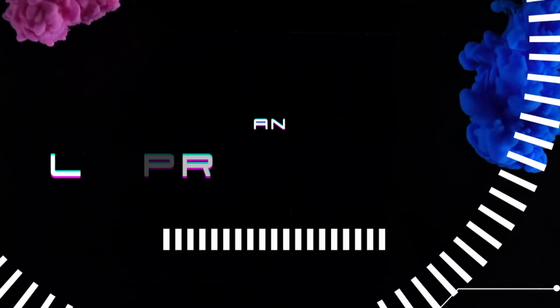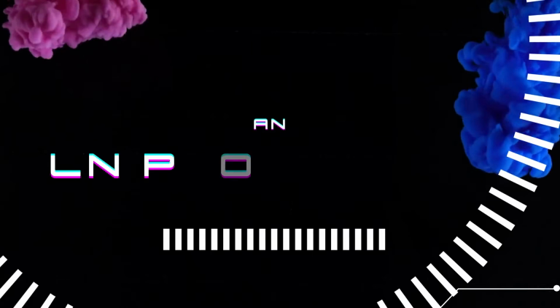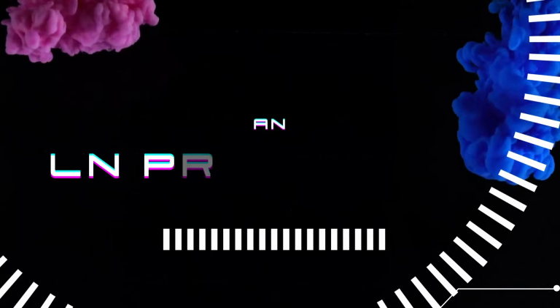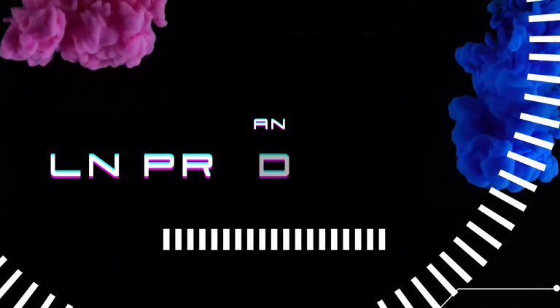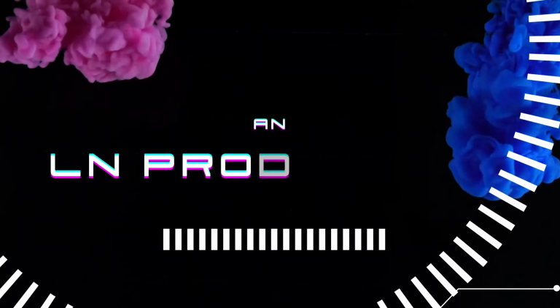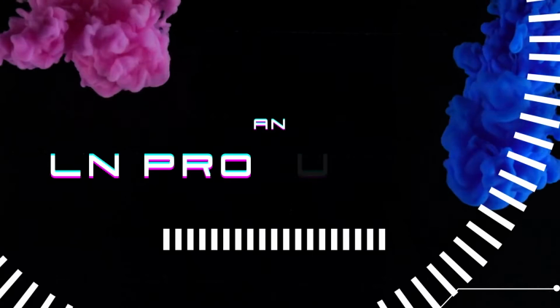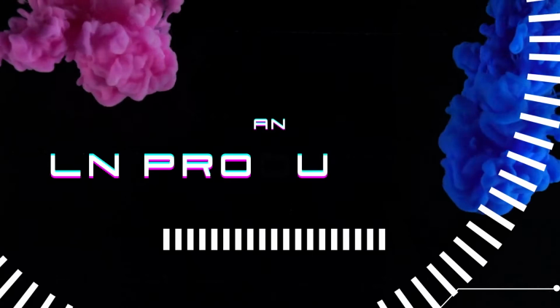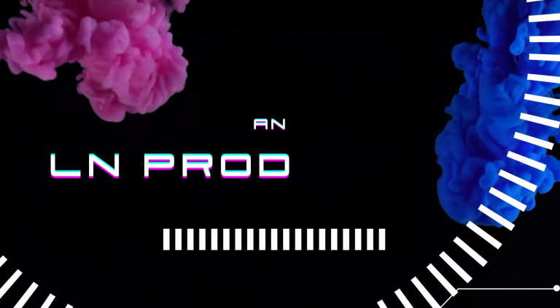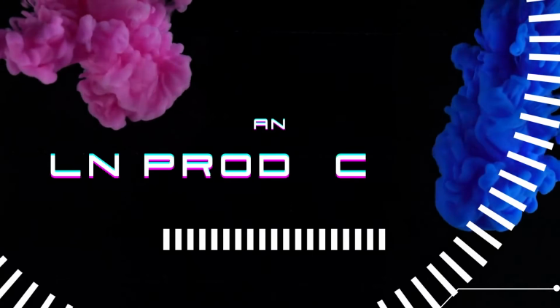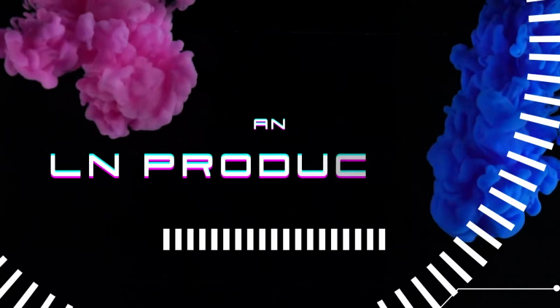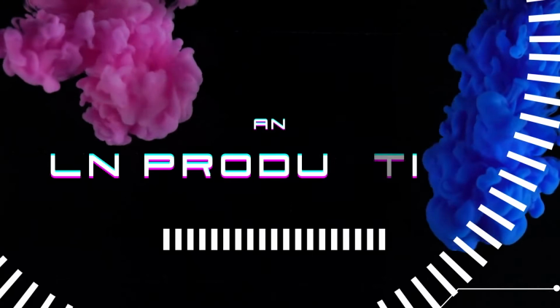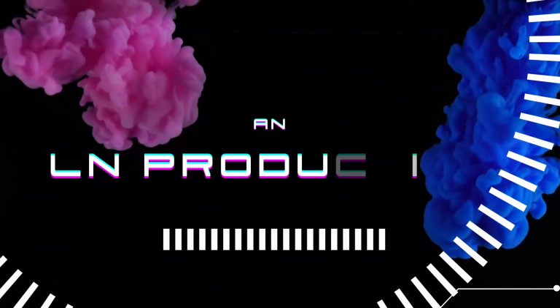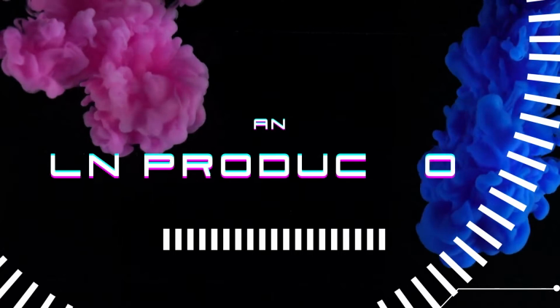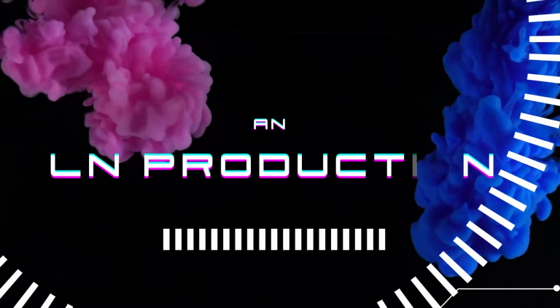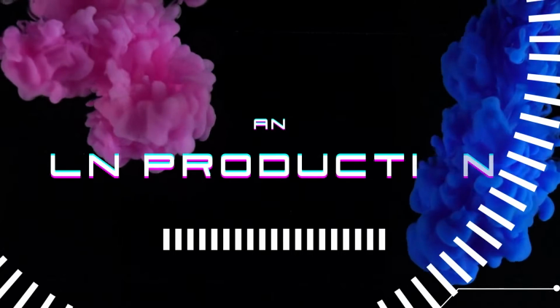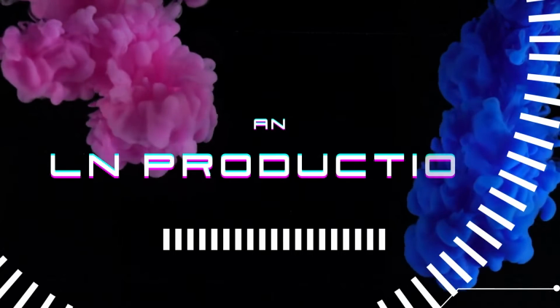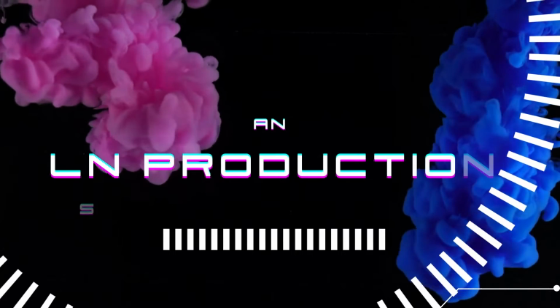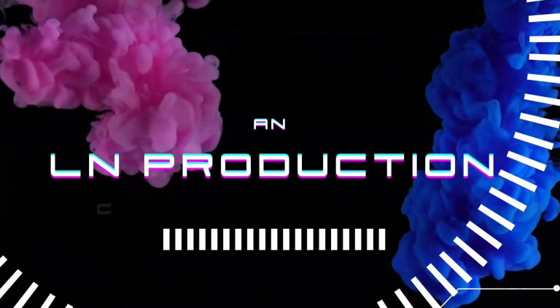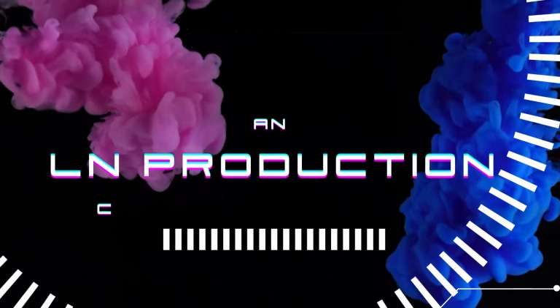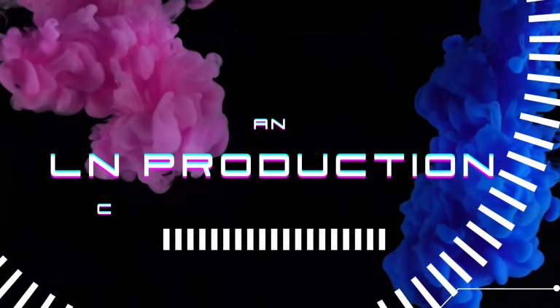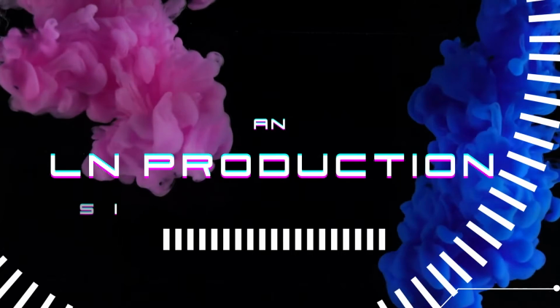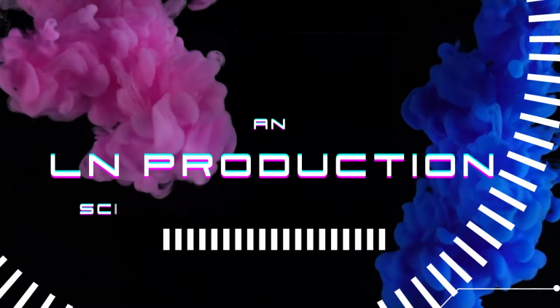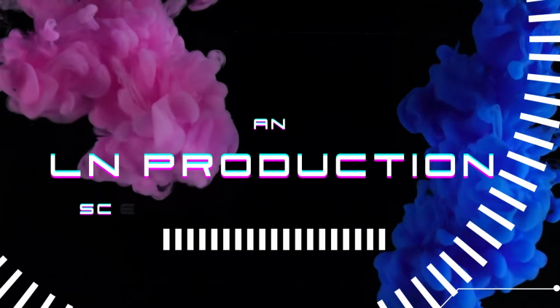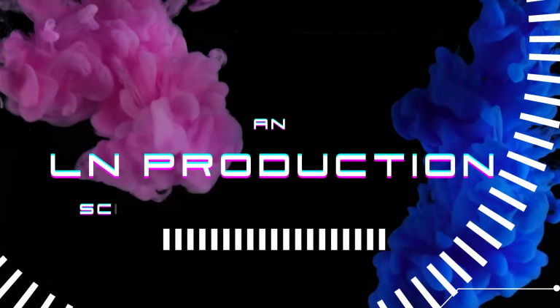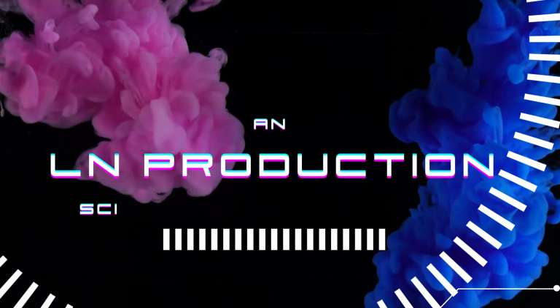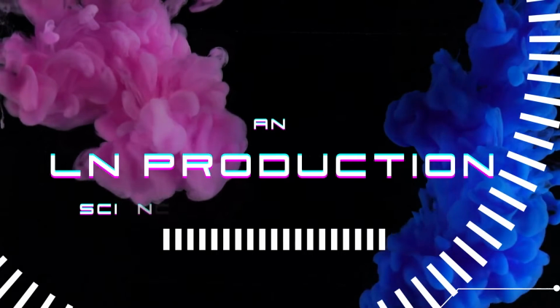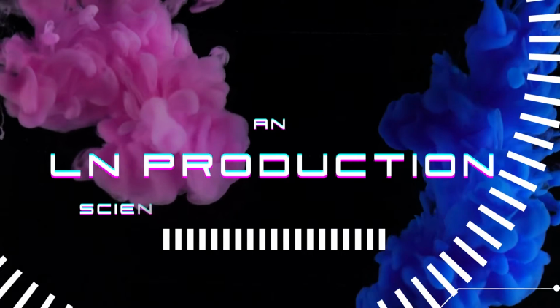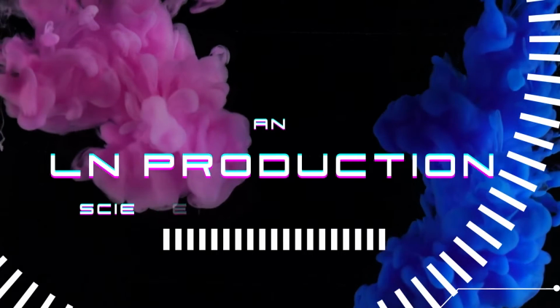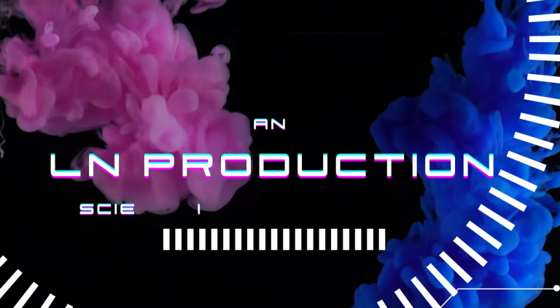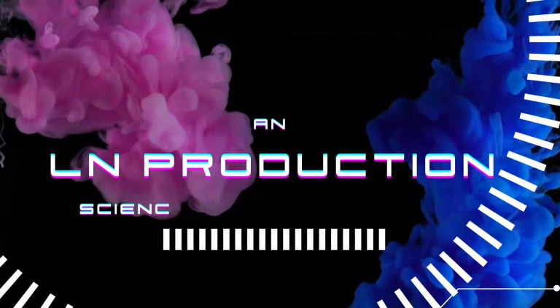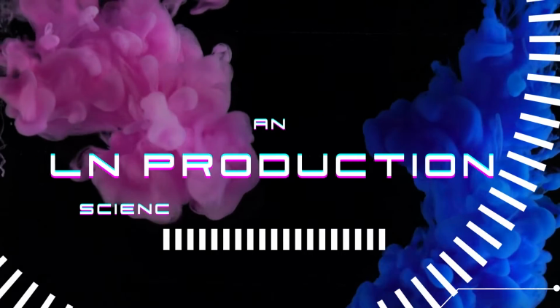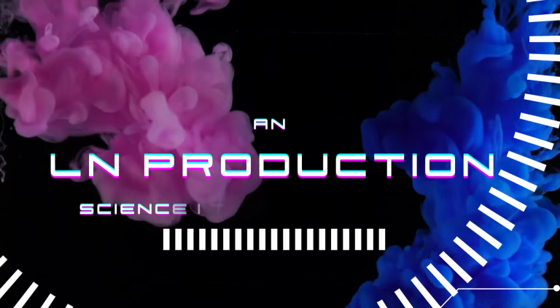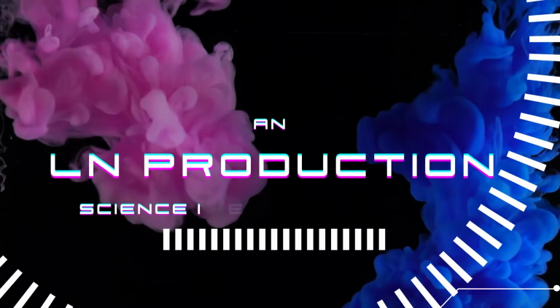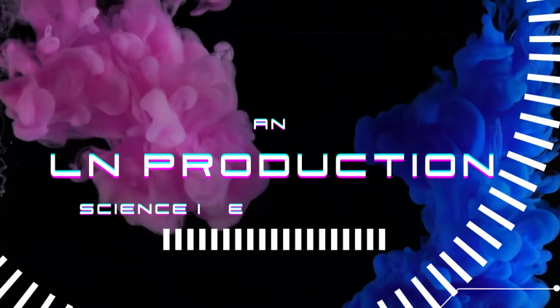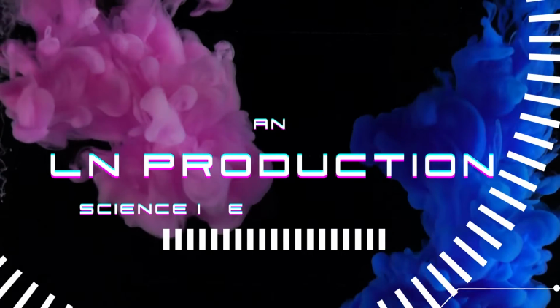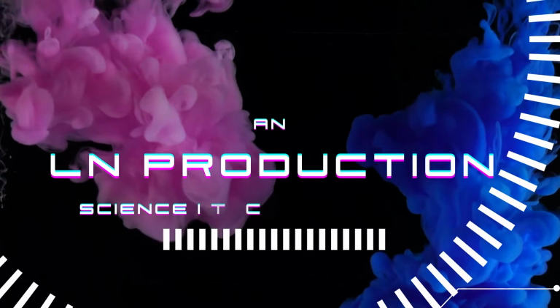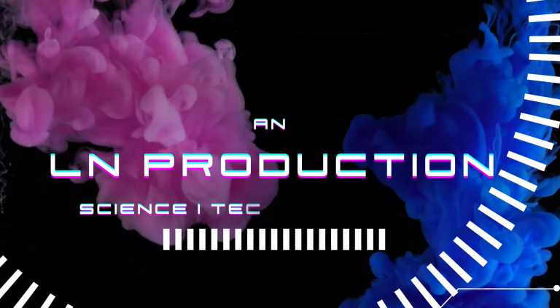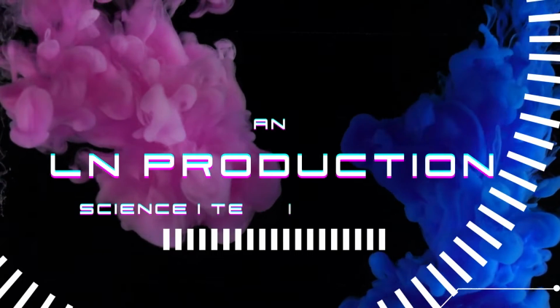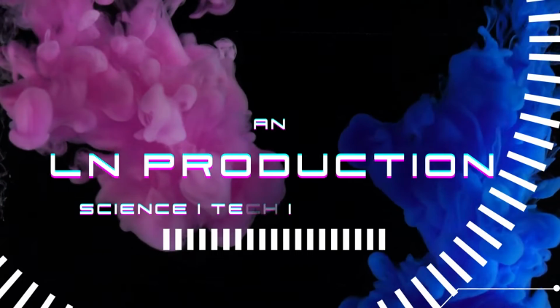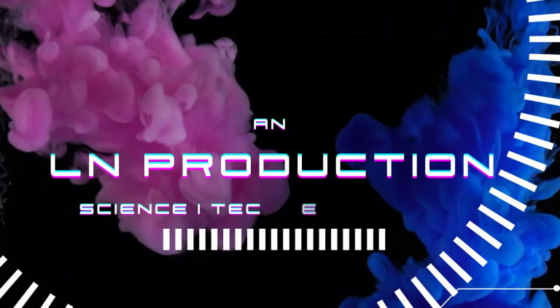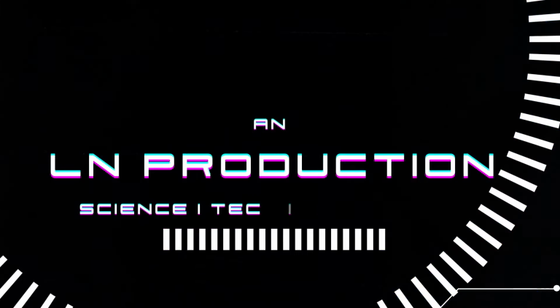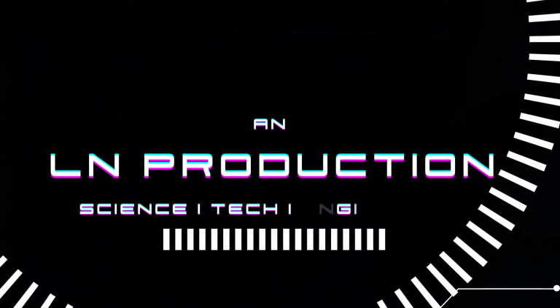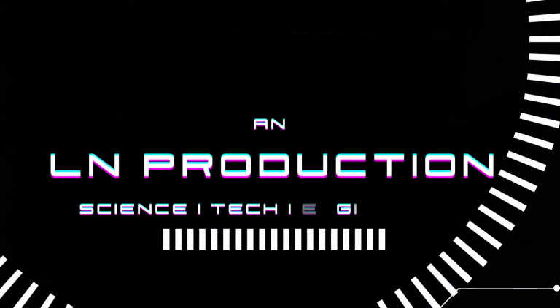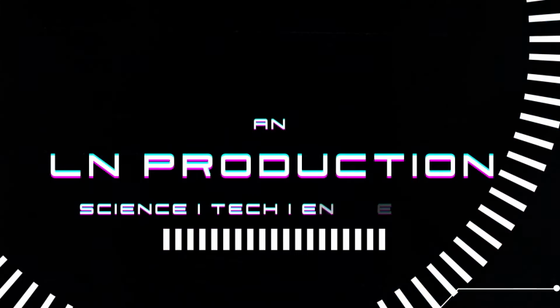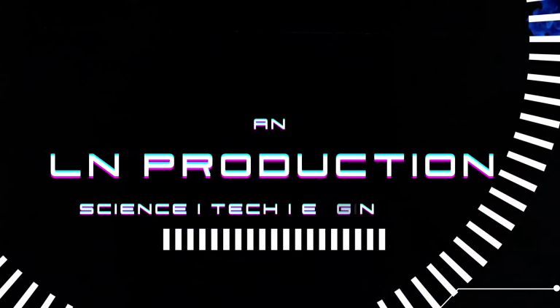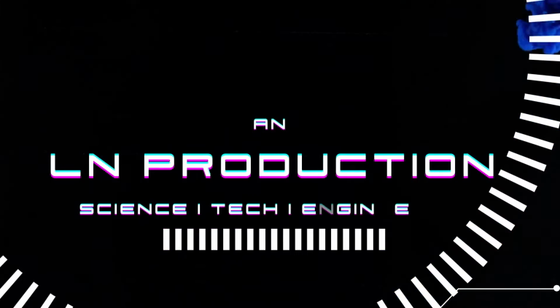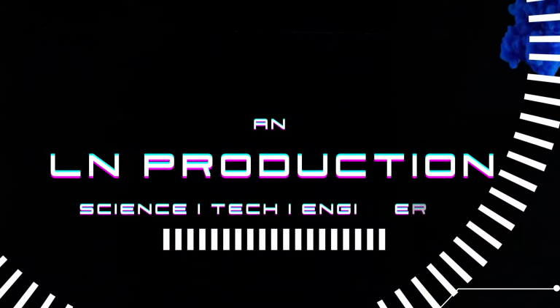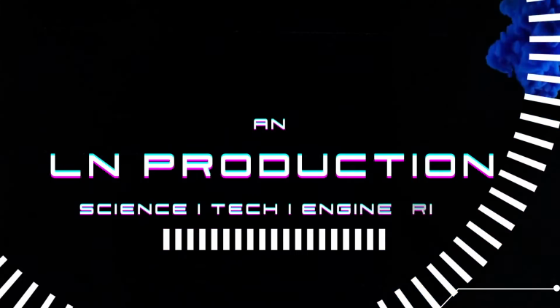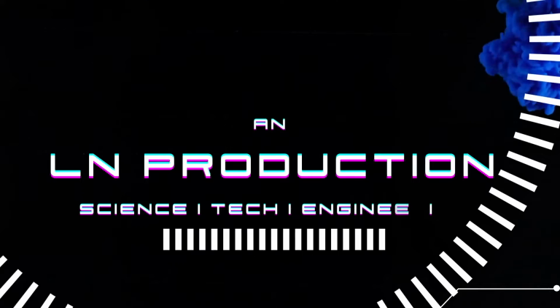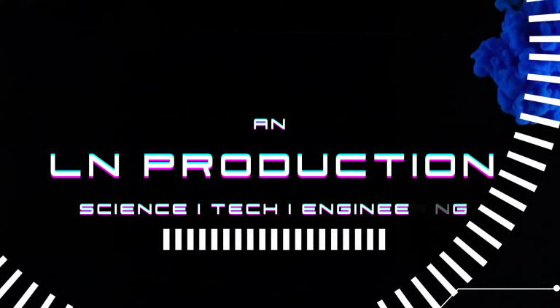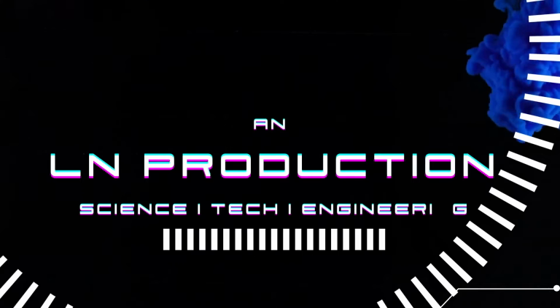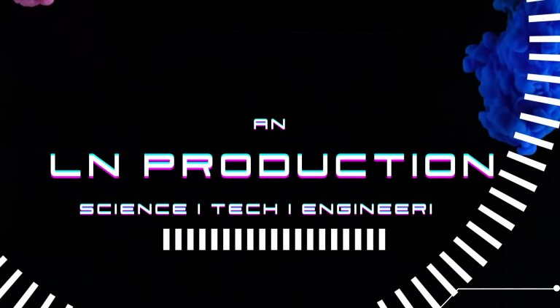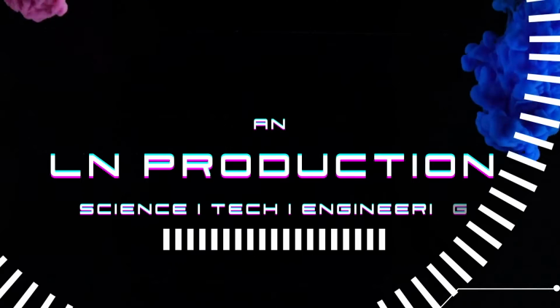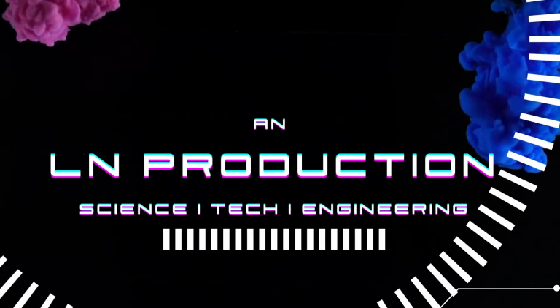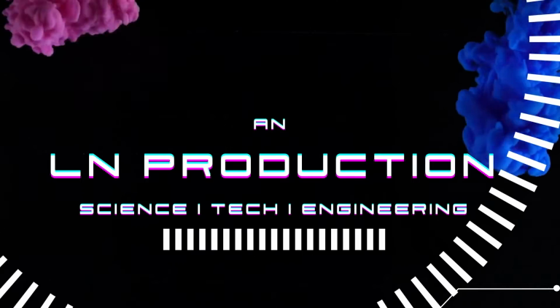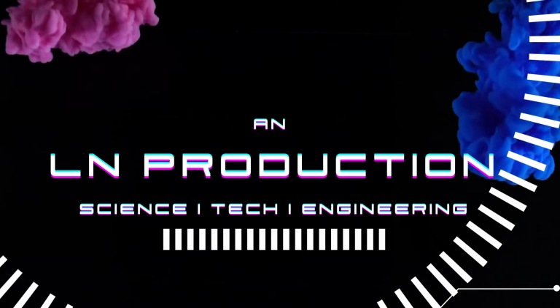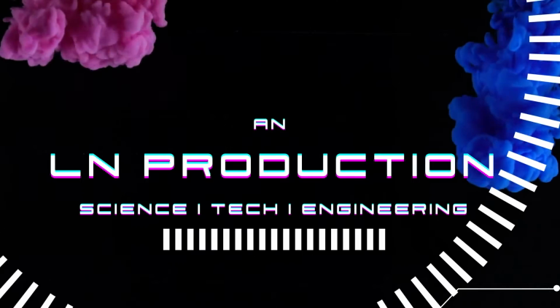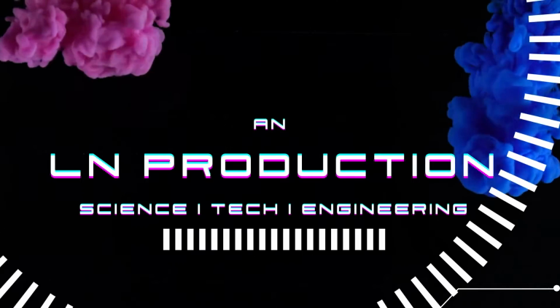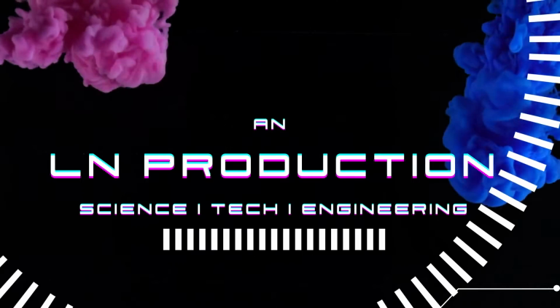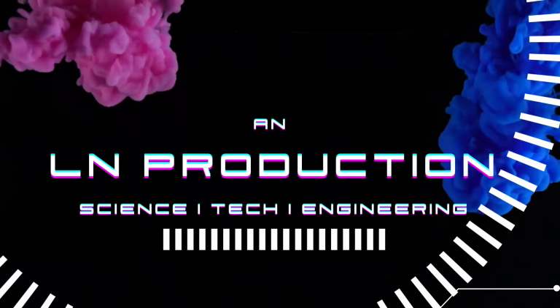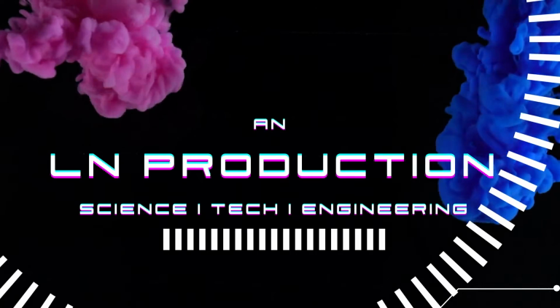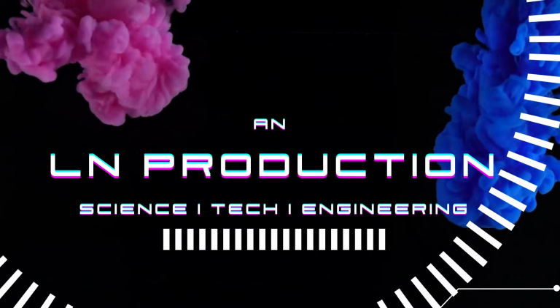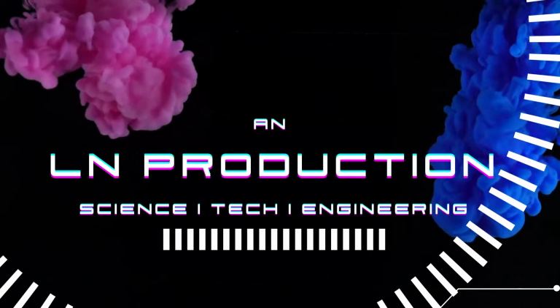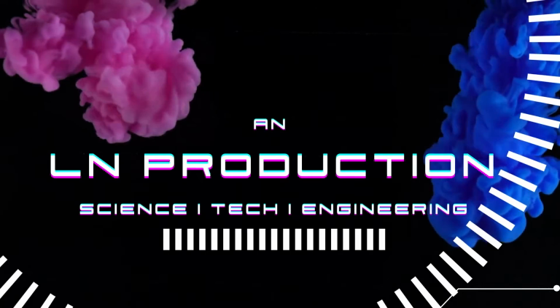This video is from LN Production, a channel focusing on science, technology, and engineering. We hope you enjoy.